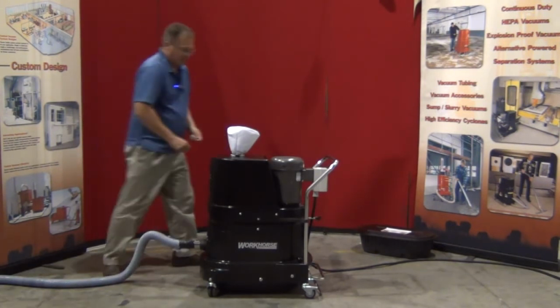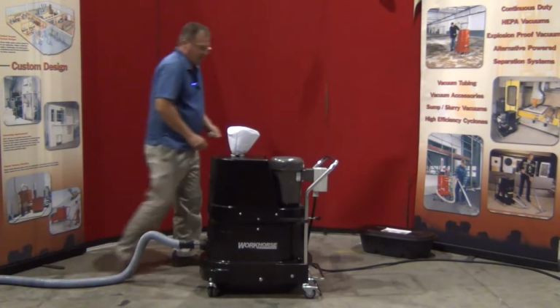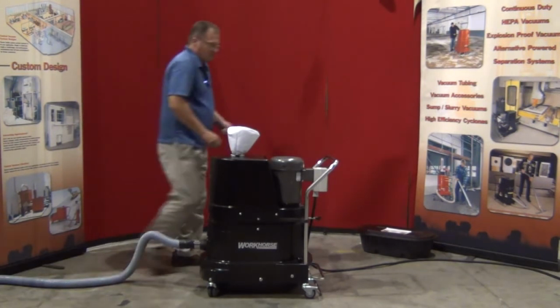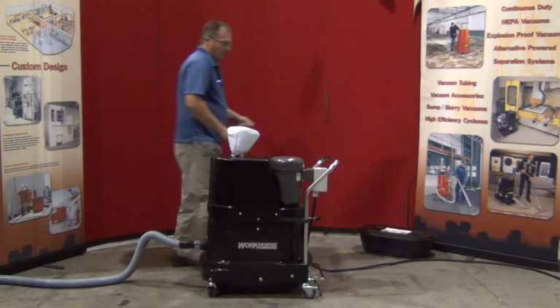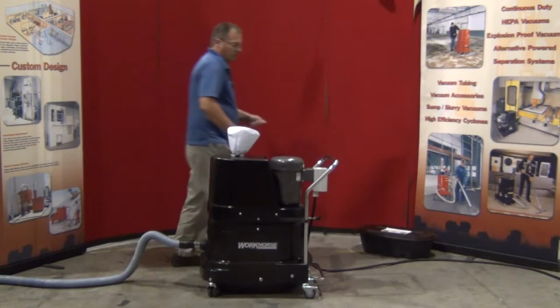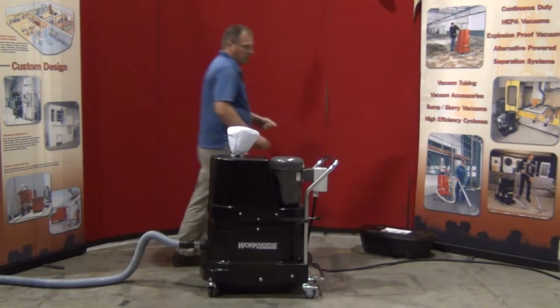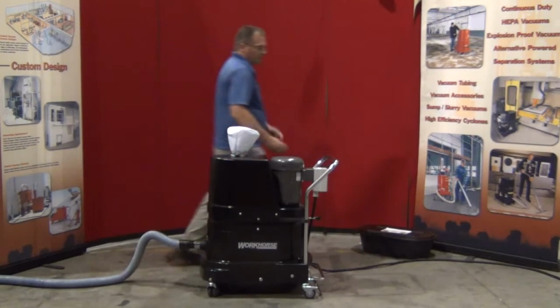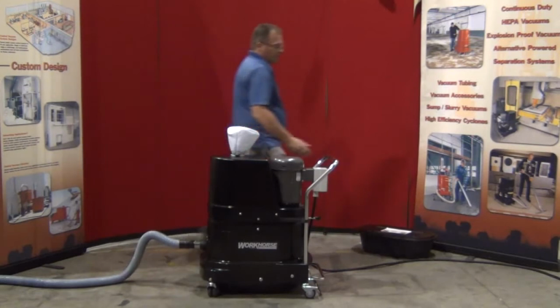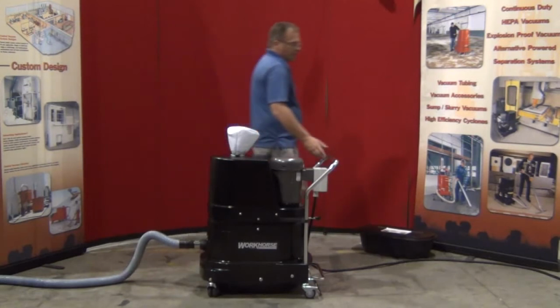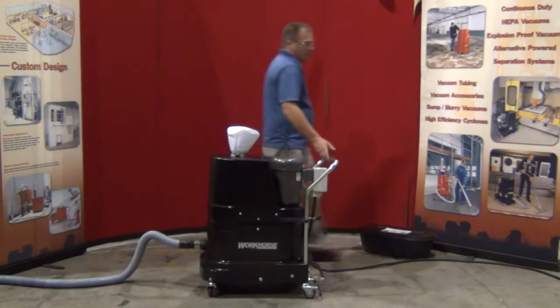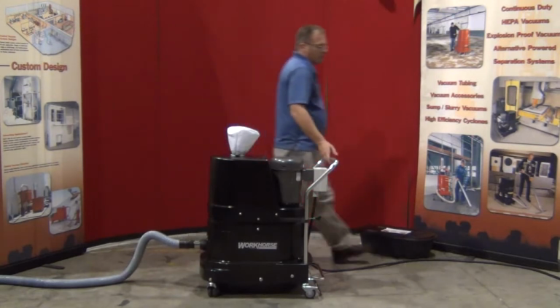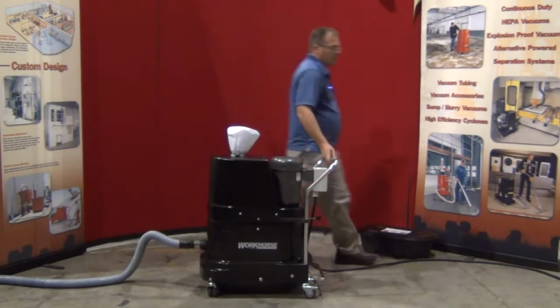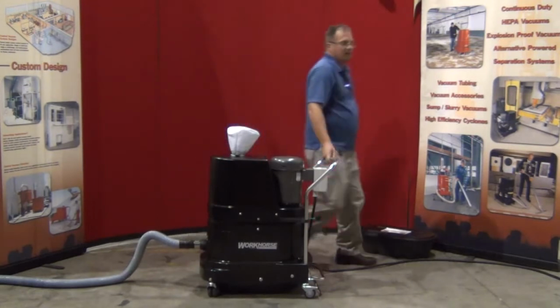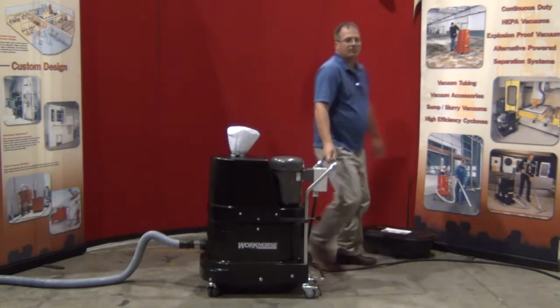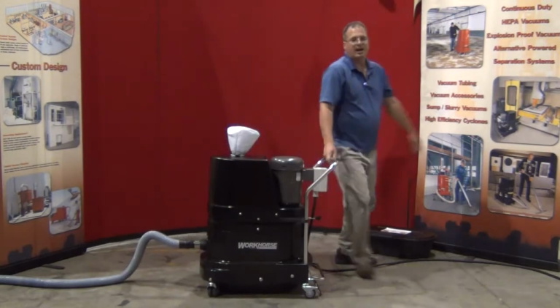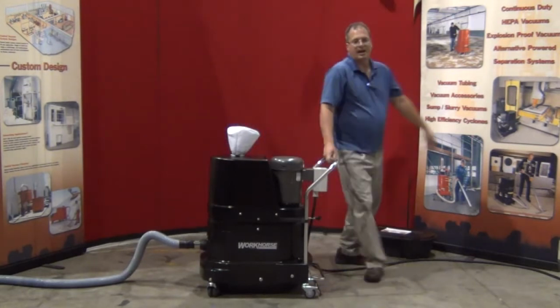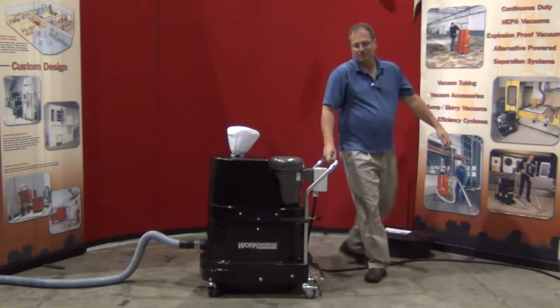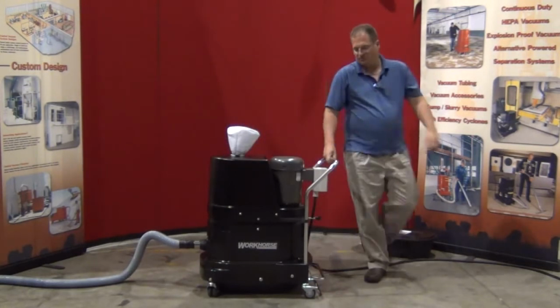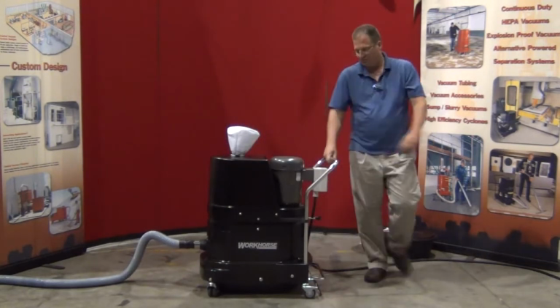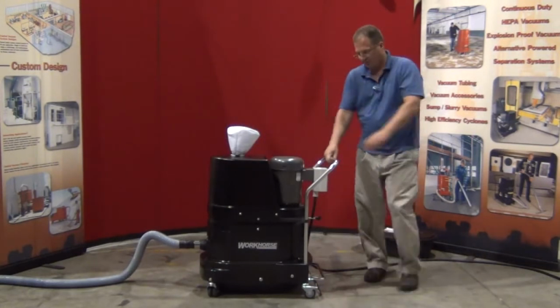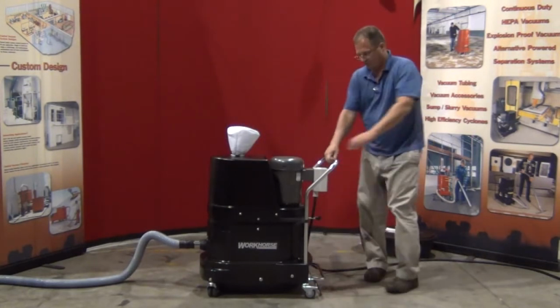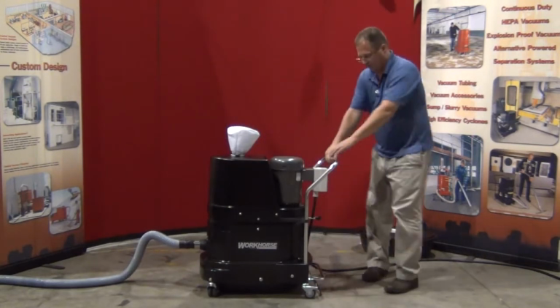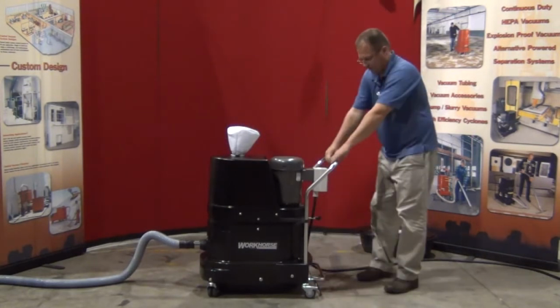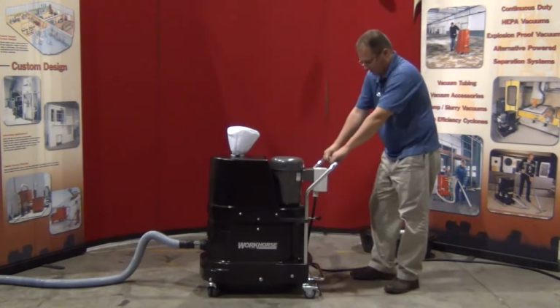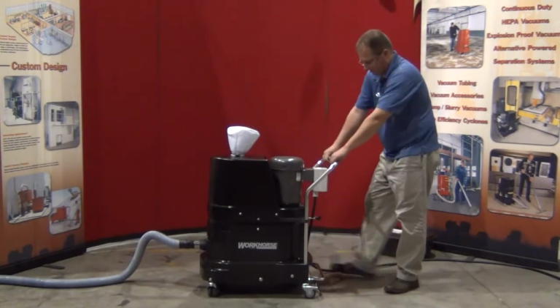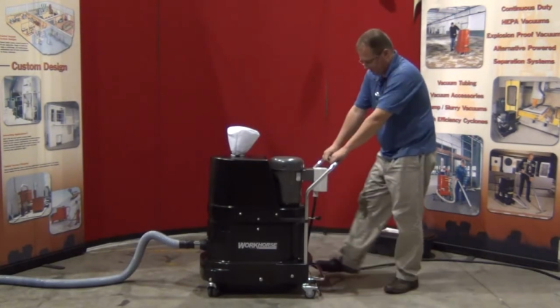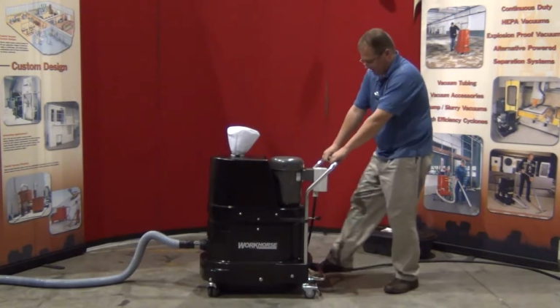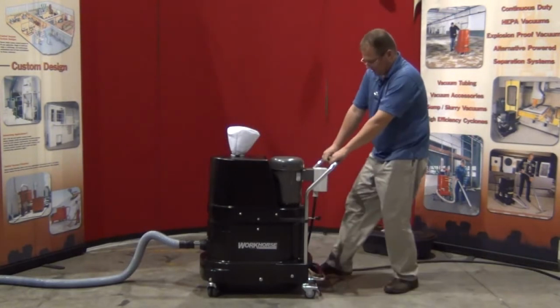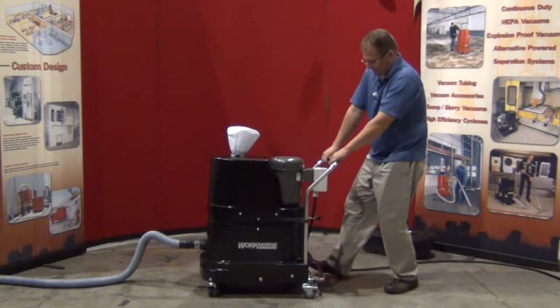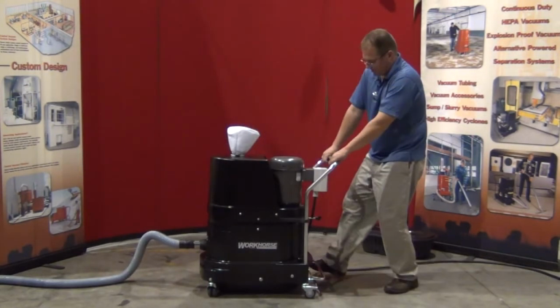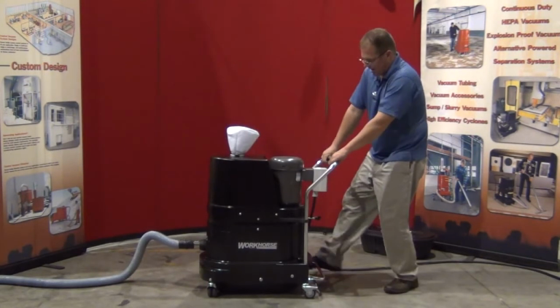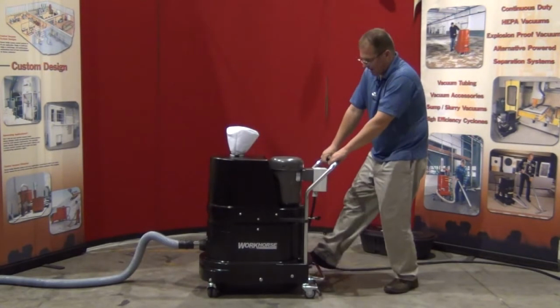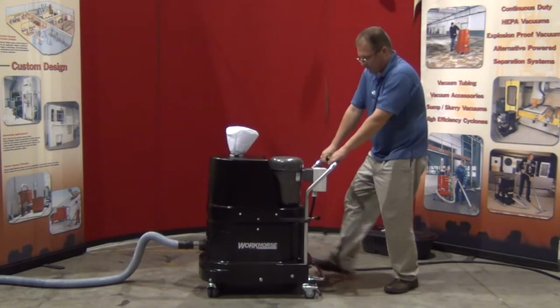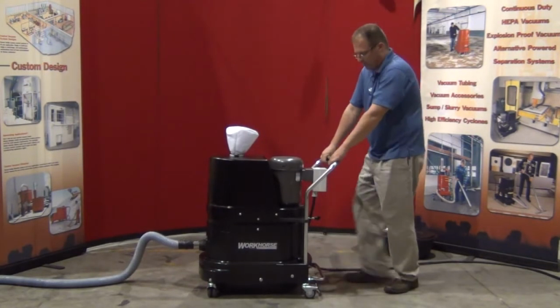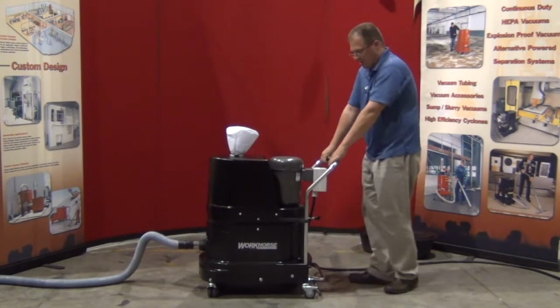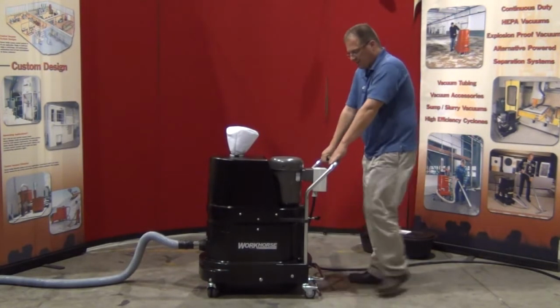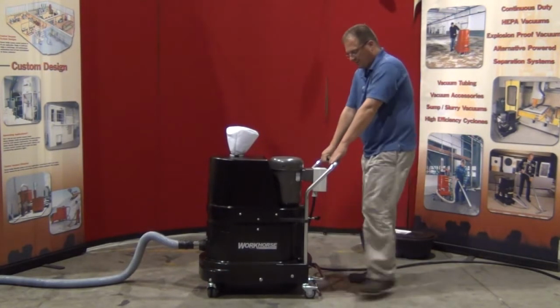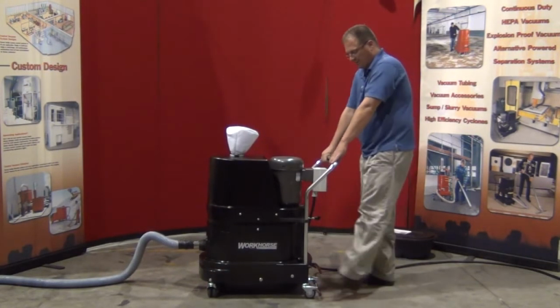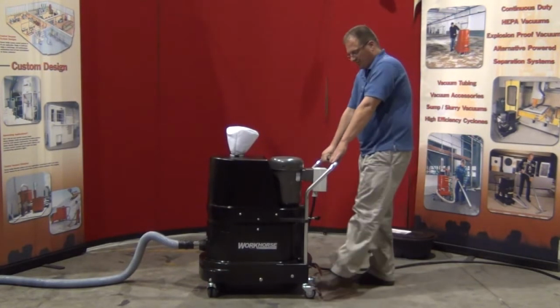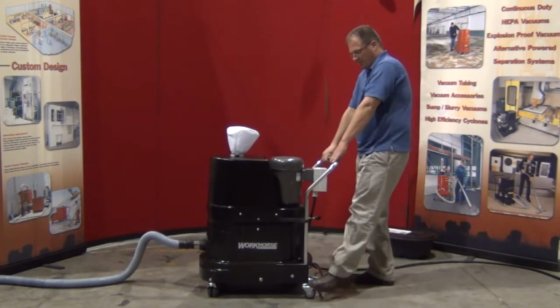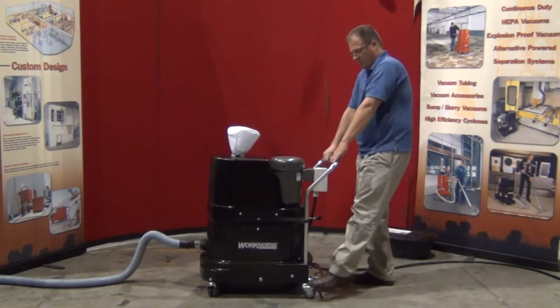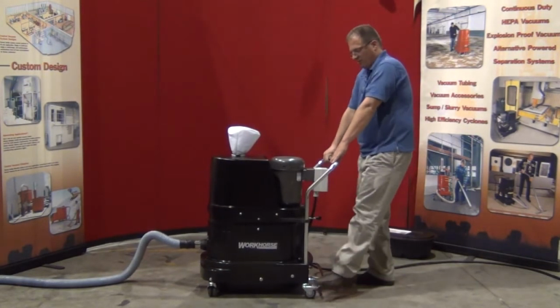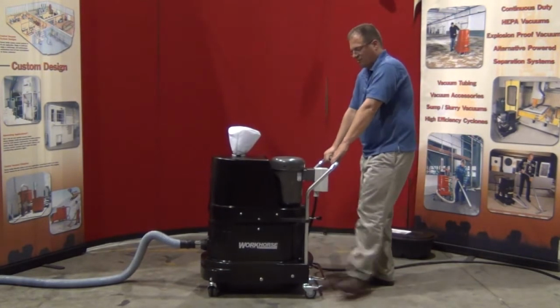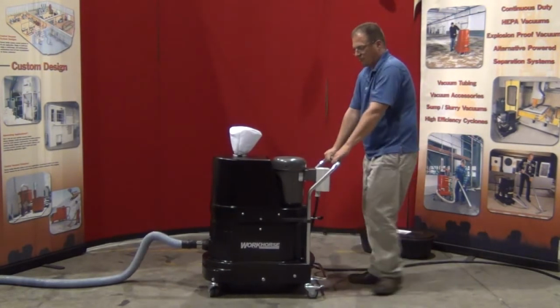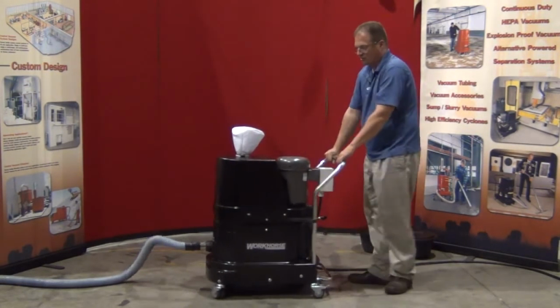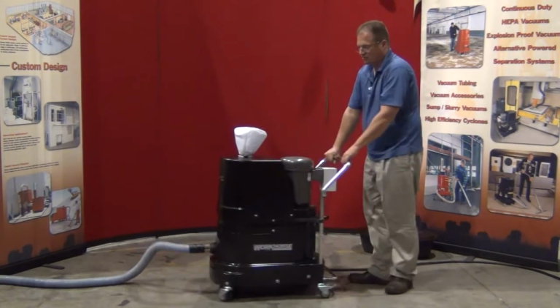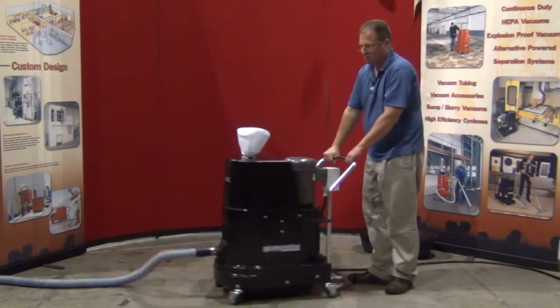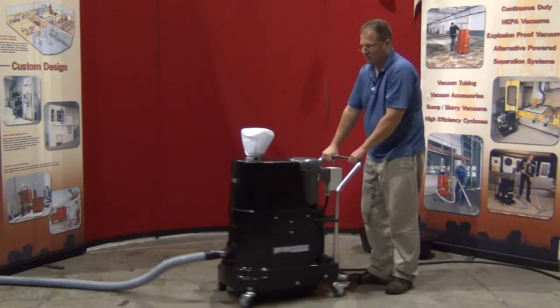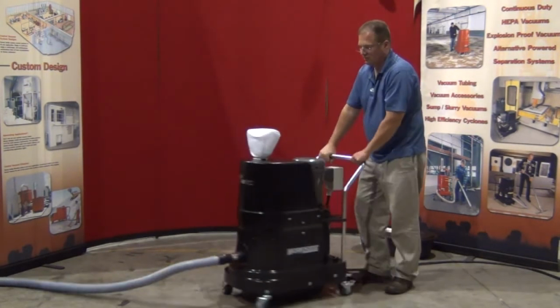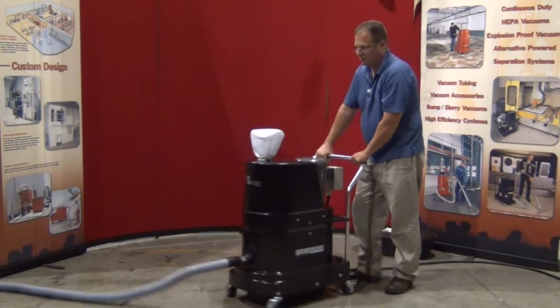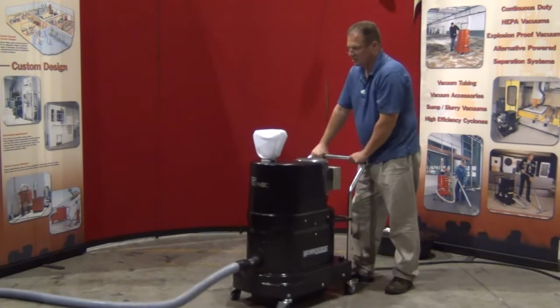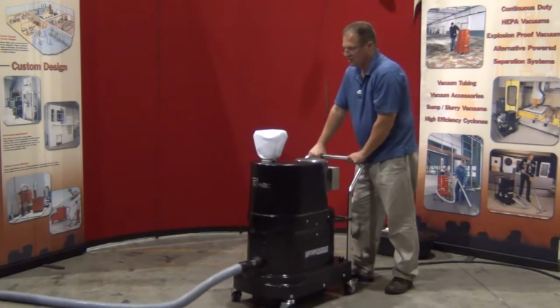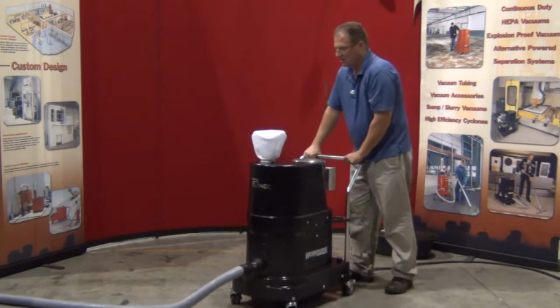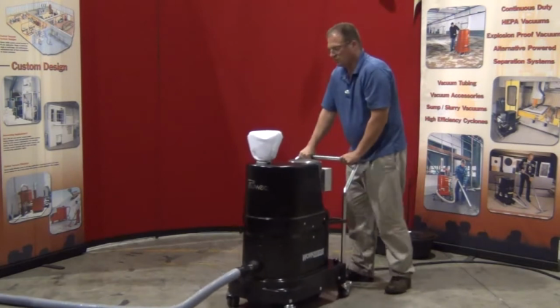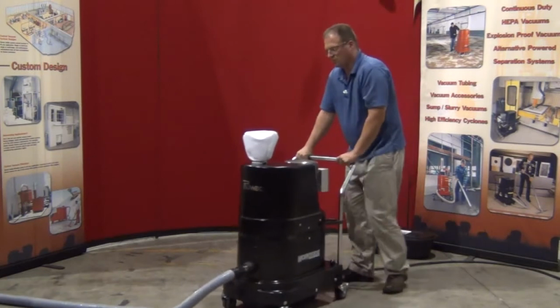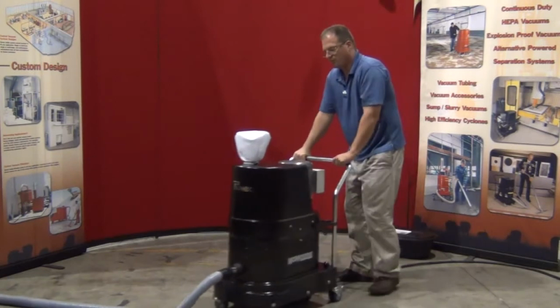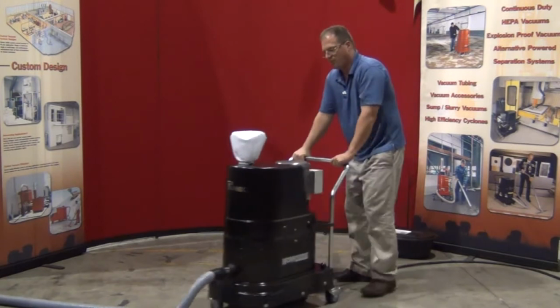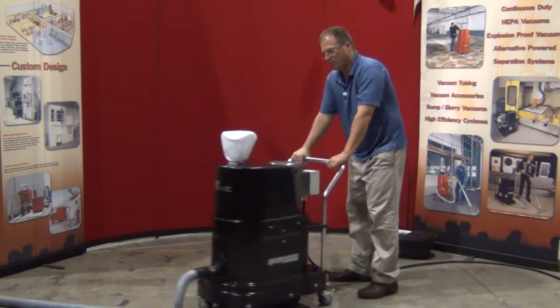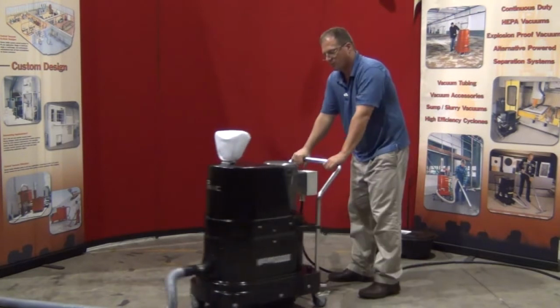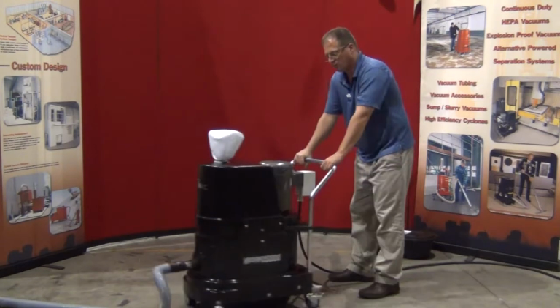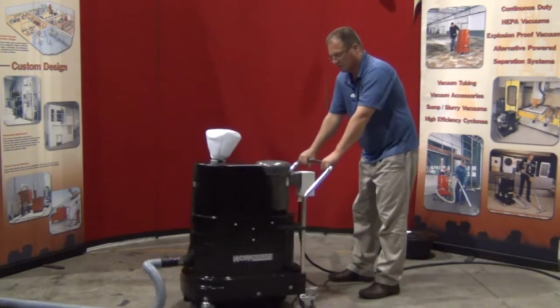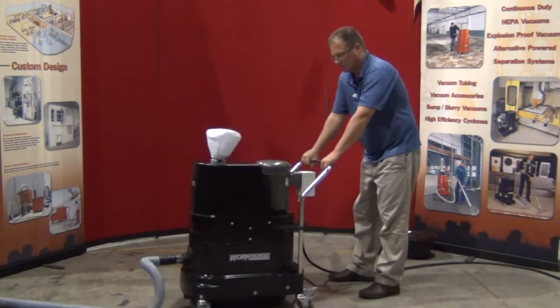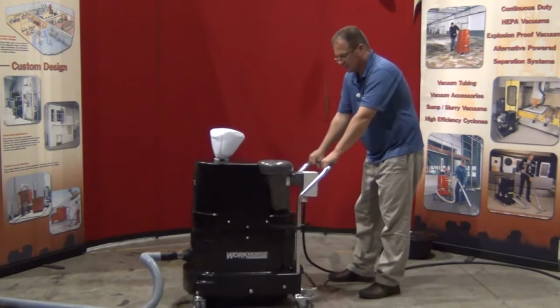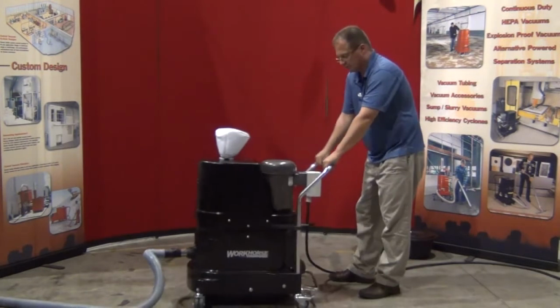The unit is built on three-inch casters — the back width brakes and the front swivels — so it's very maneuverable.